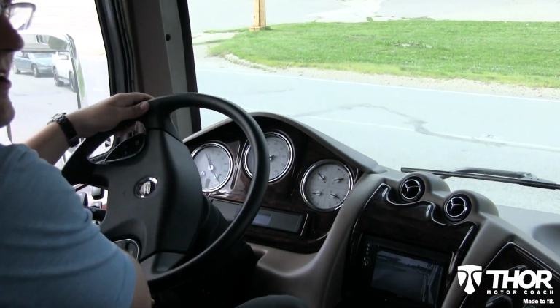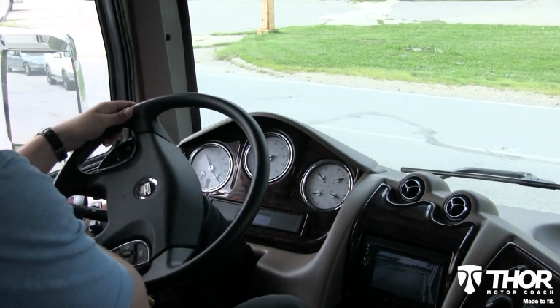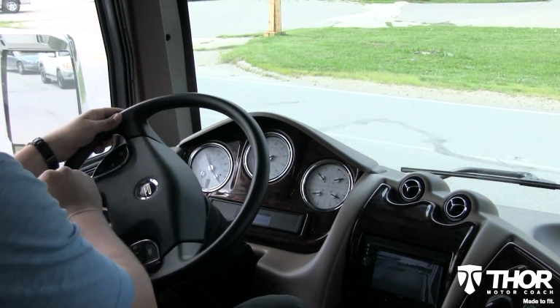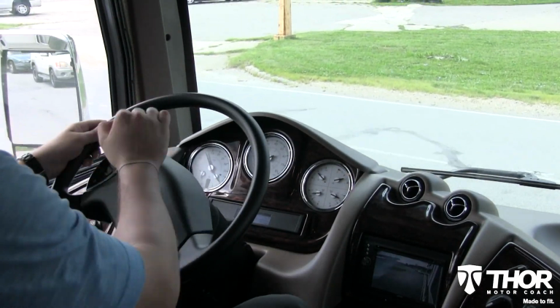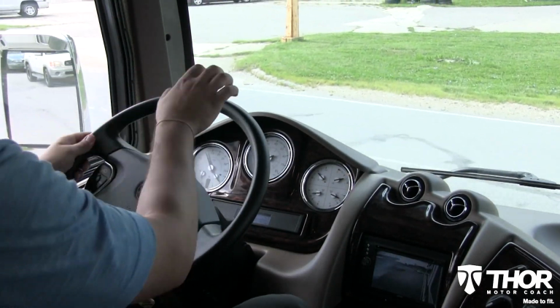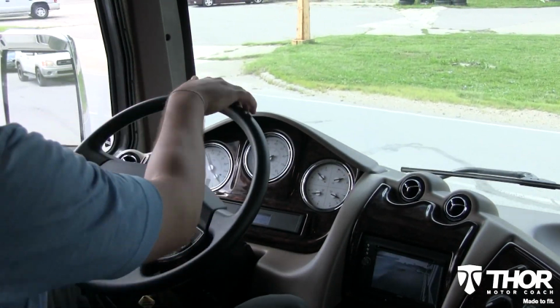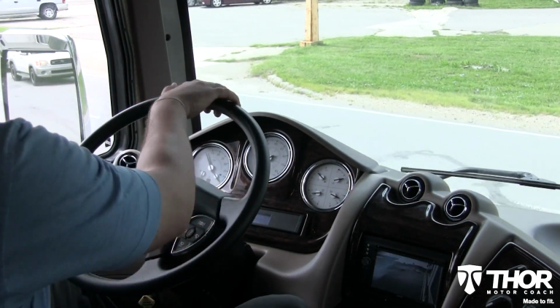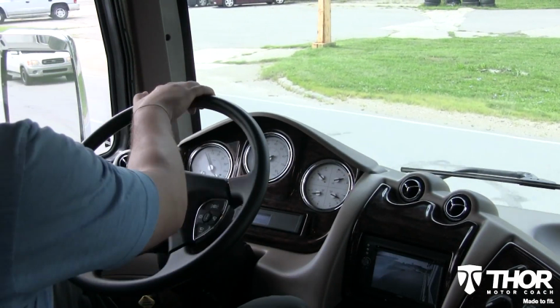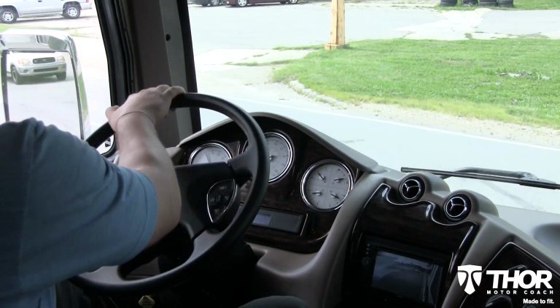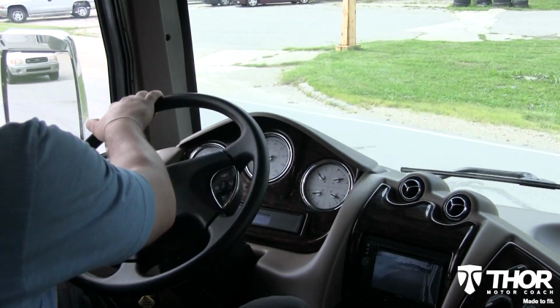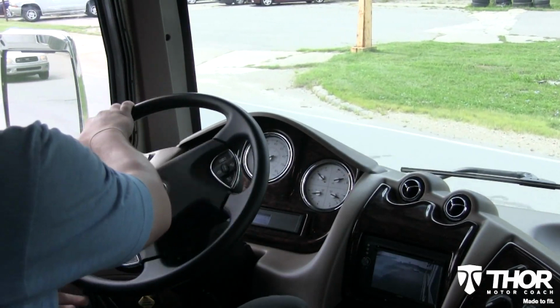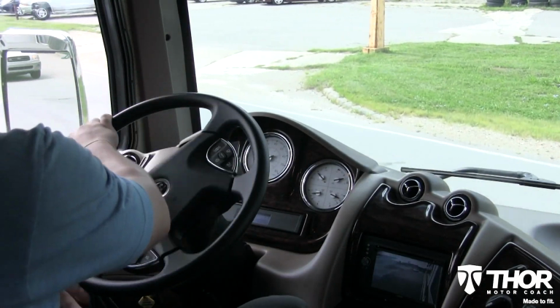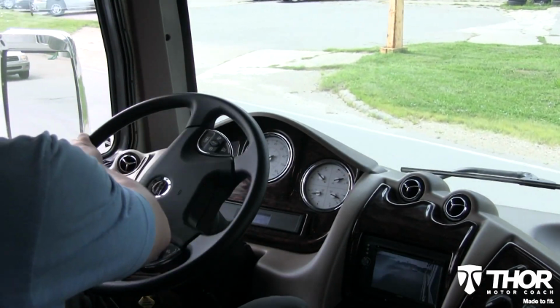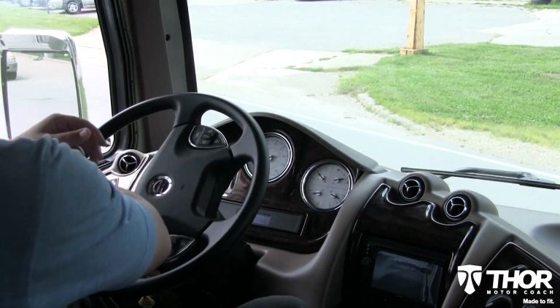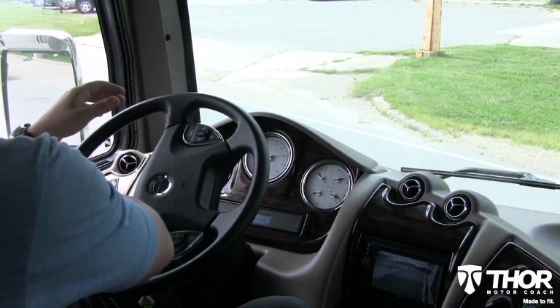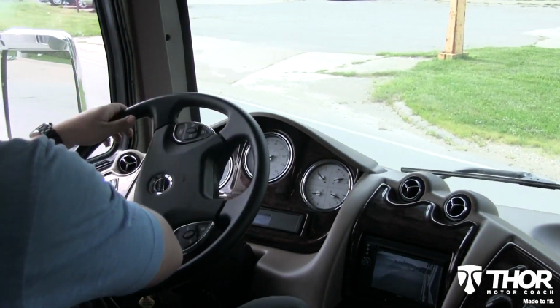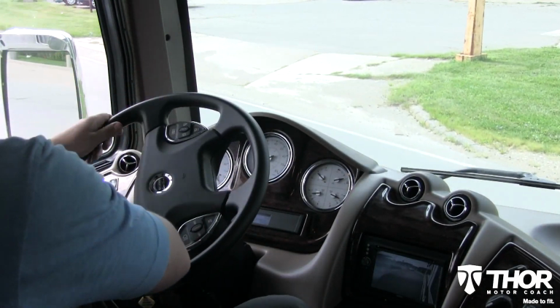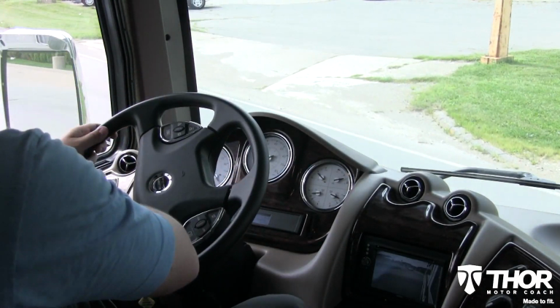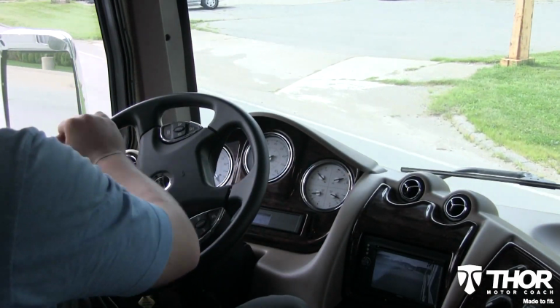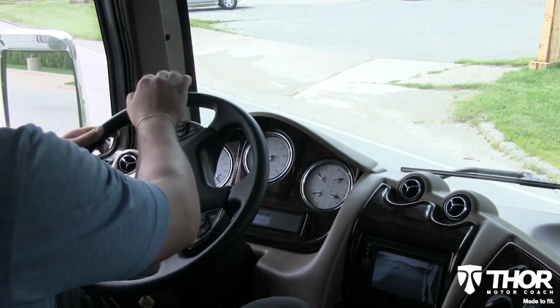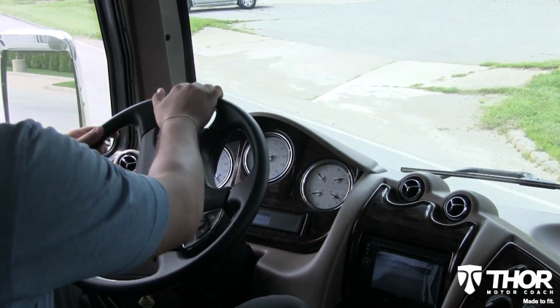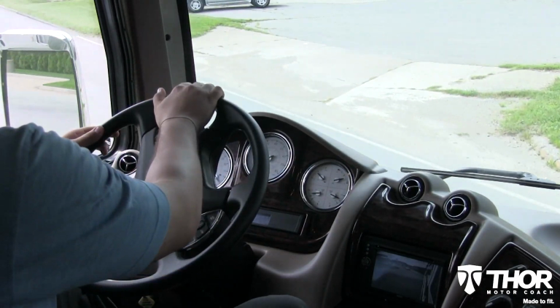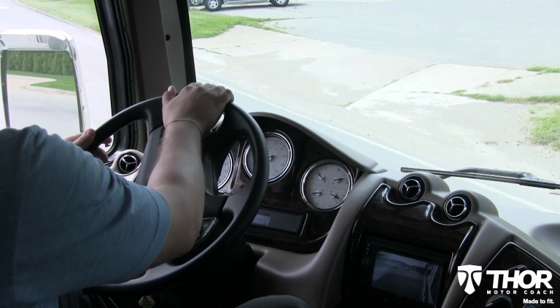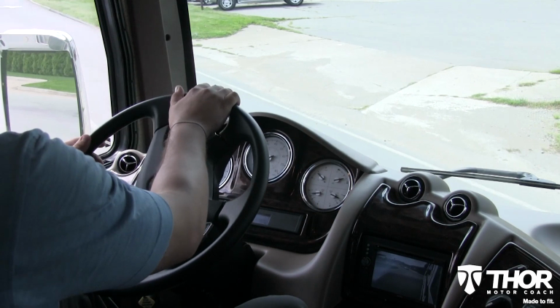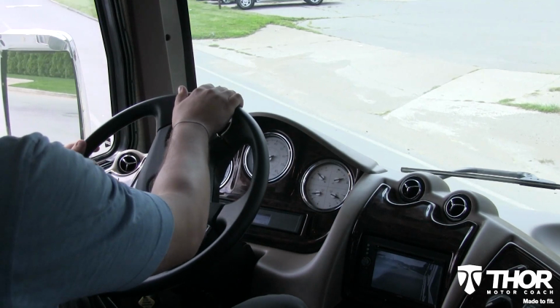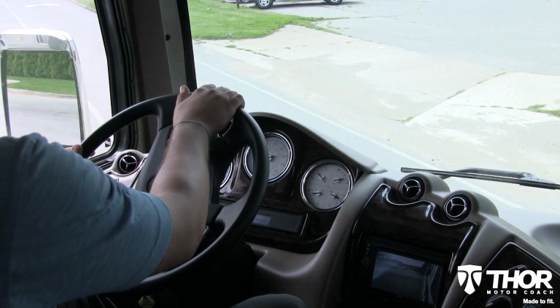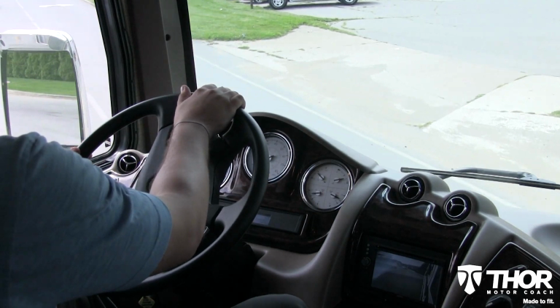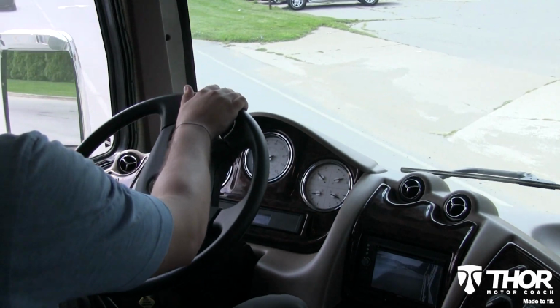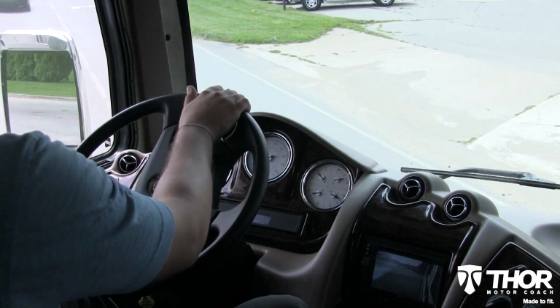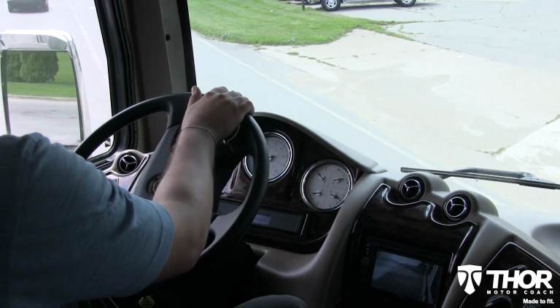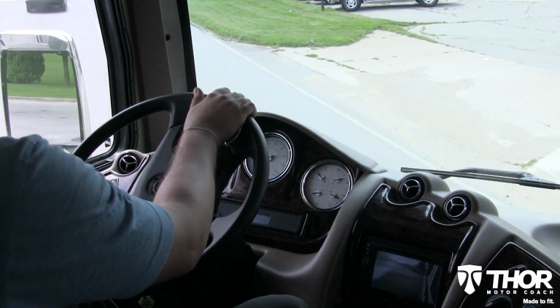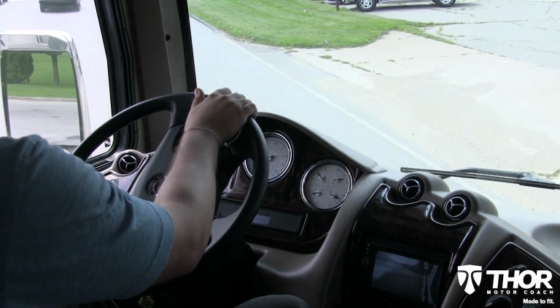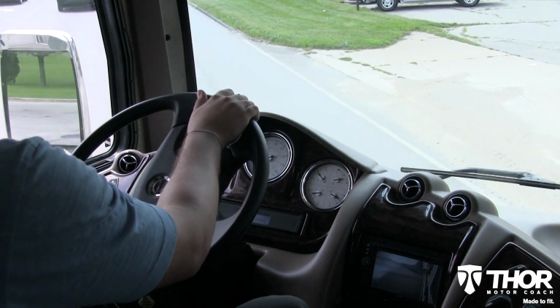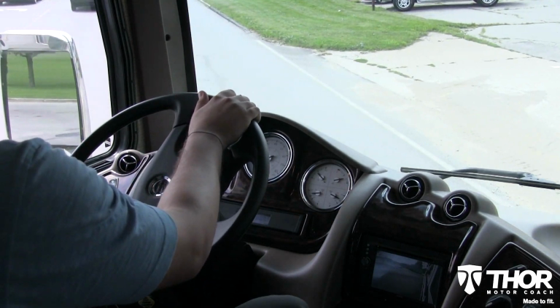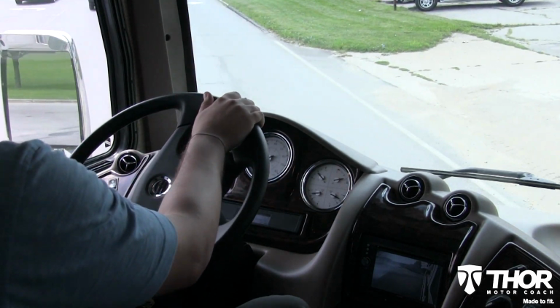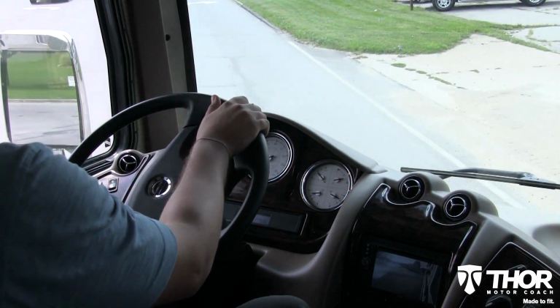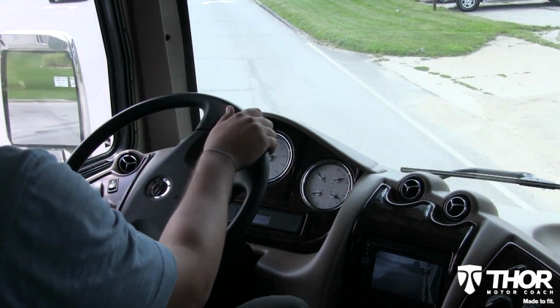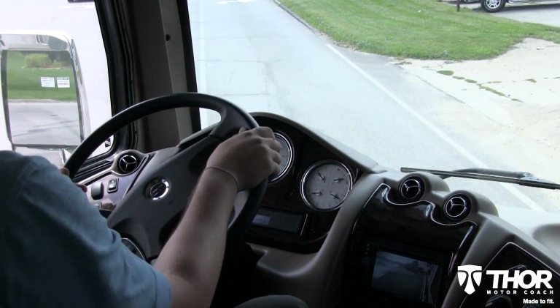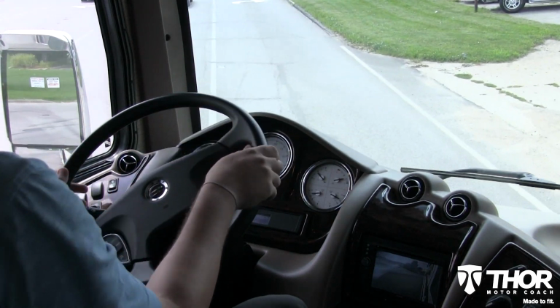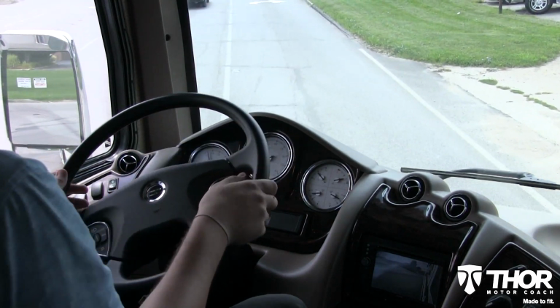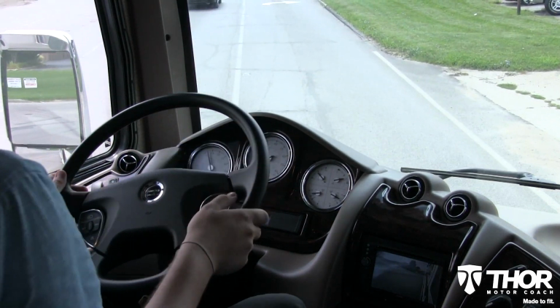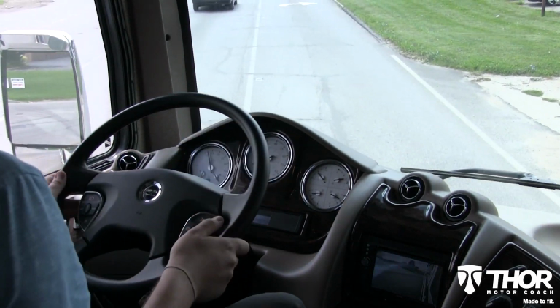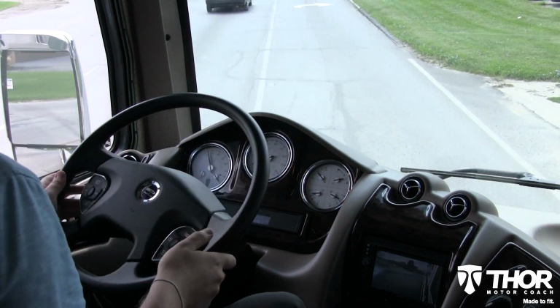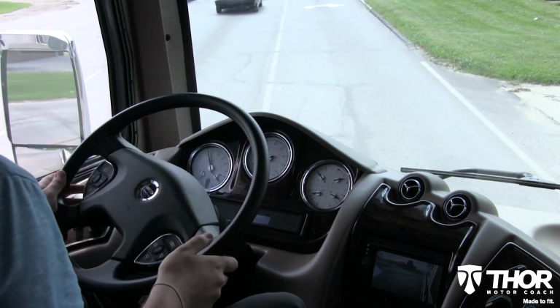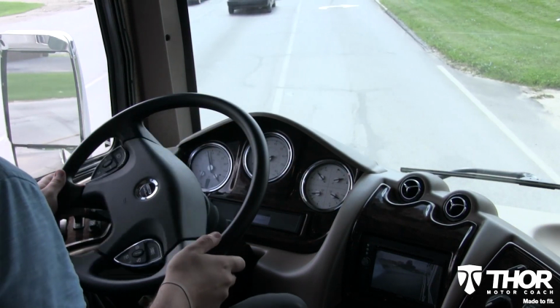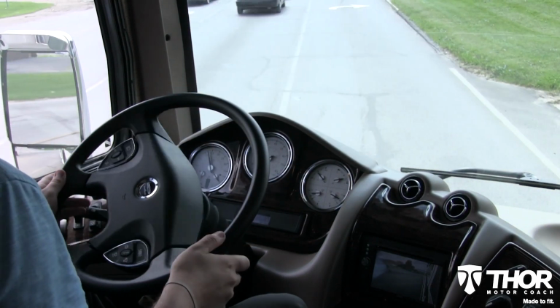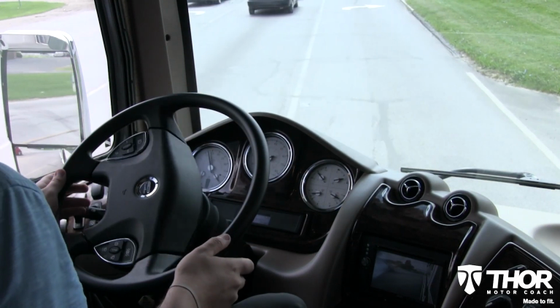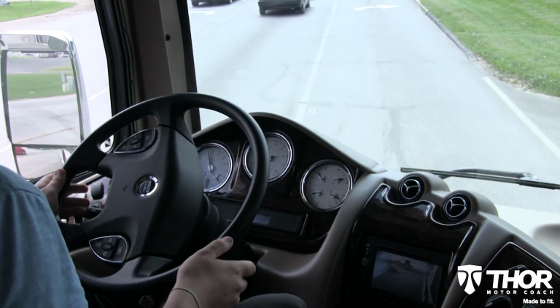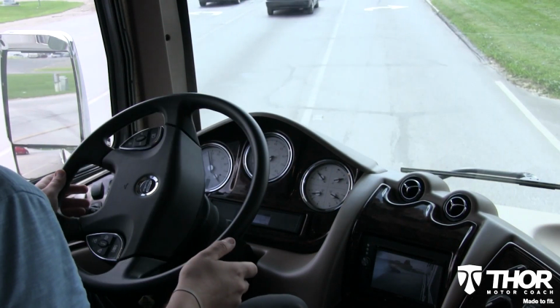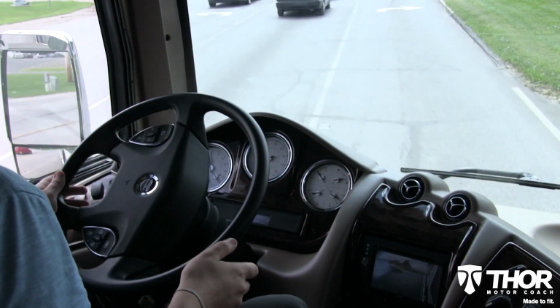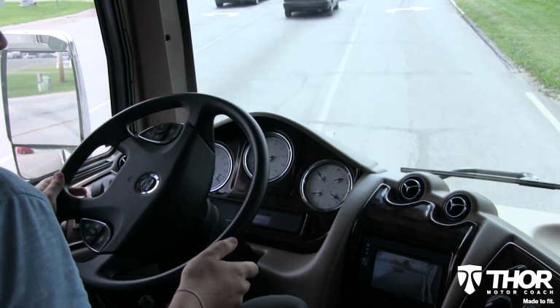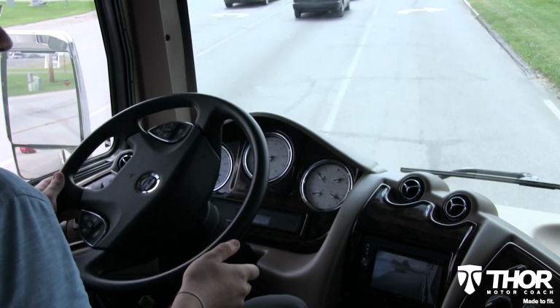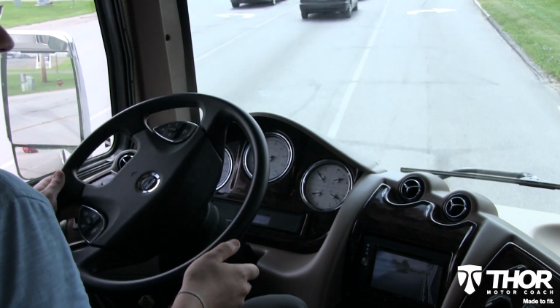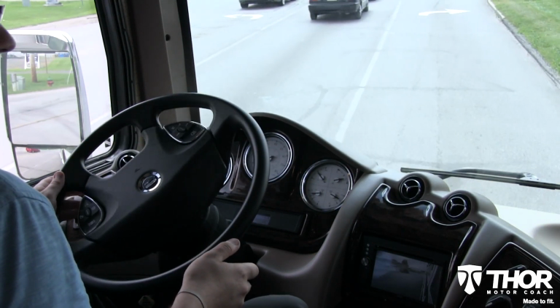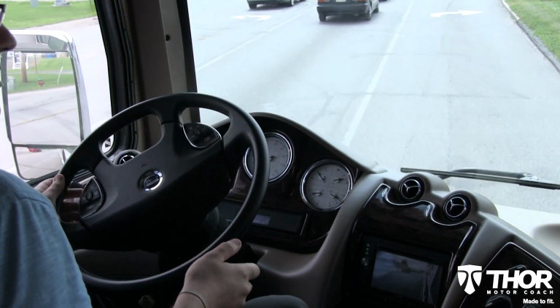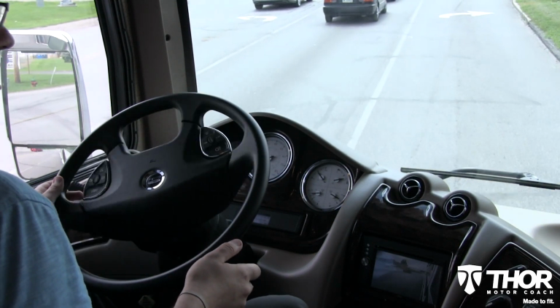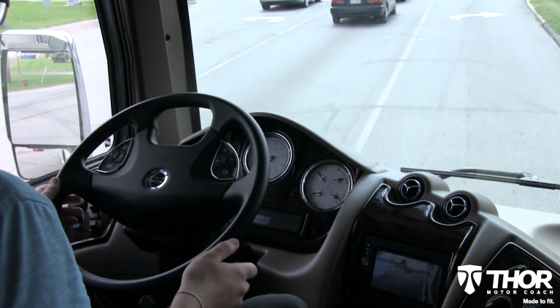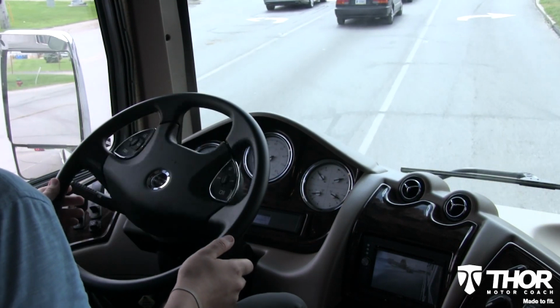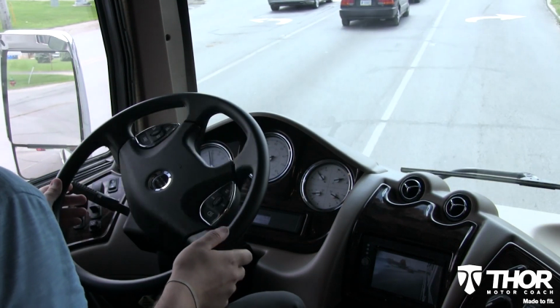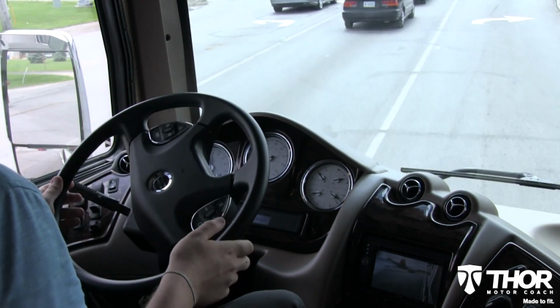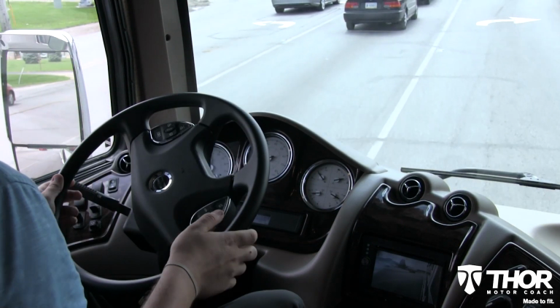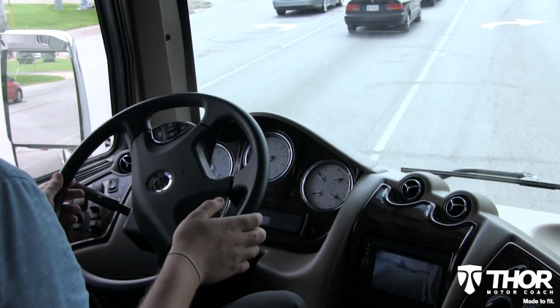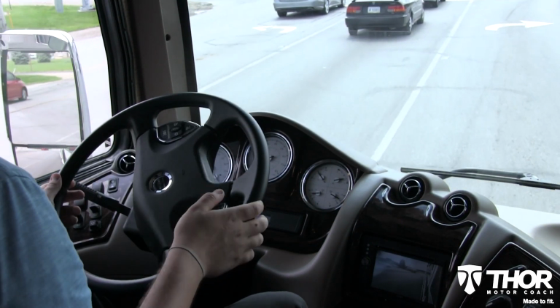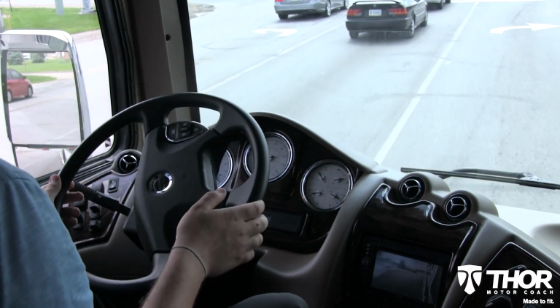Keeping you off your hands and knees when trying to connect at the campground. Those pesky curbs in your way? The 60-degree wheel cut on the Tuscany is made to fit those hard turns and gets you where you need to be with no worries.